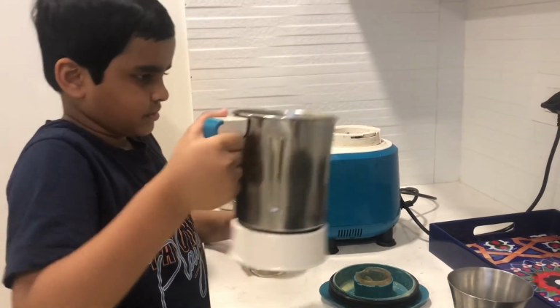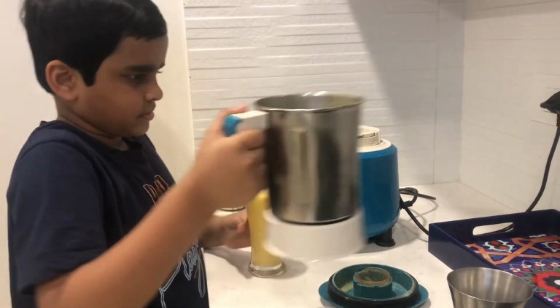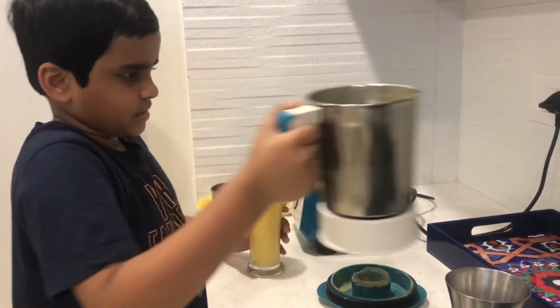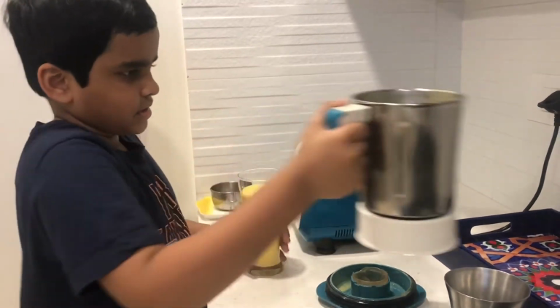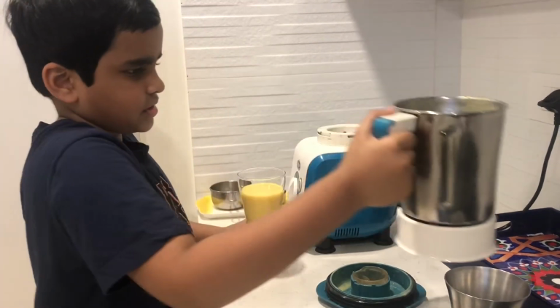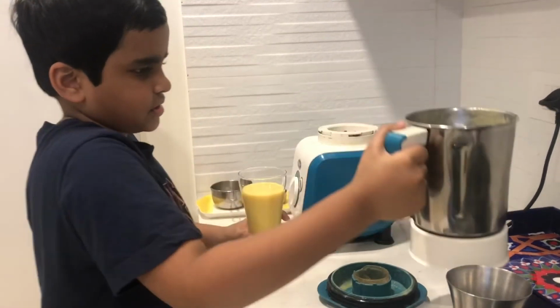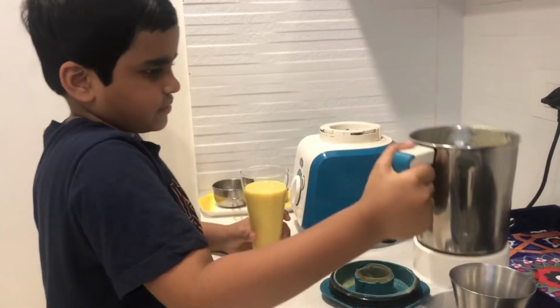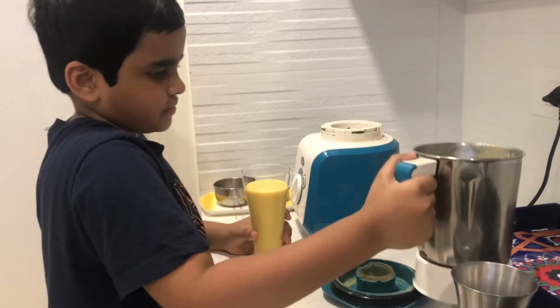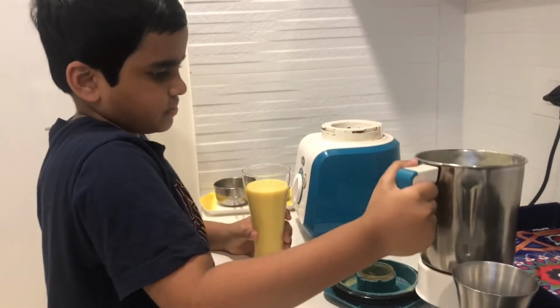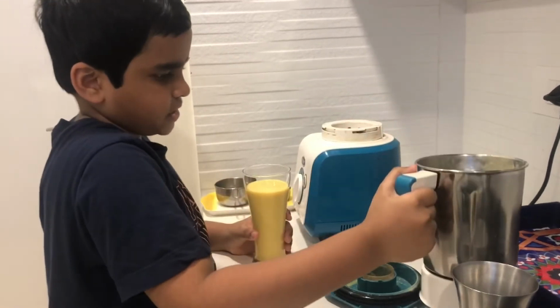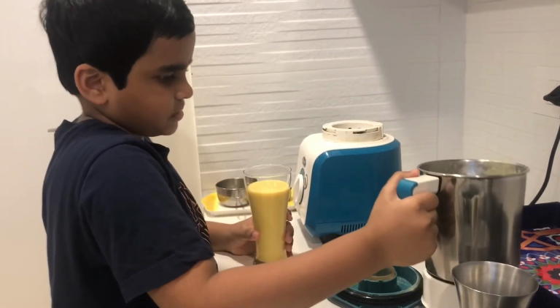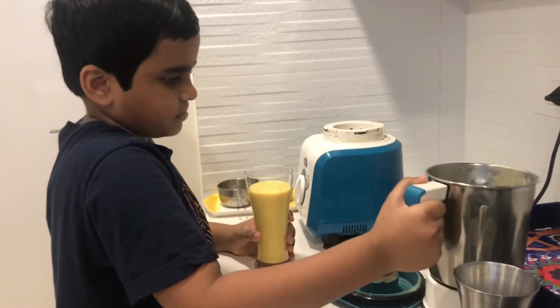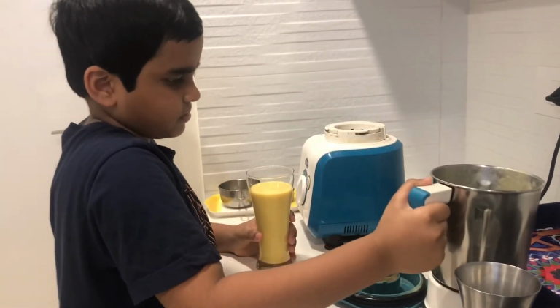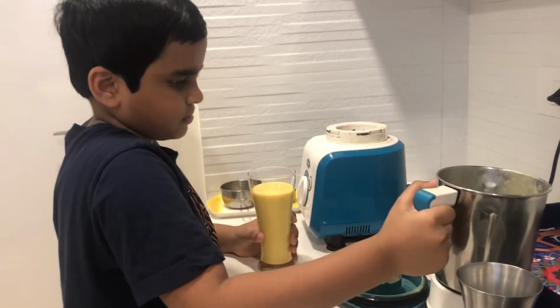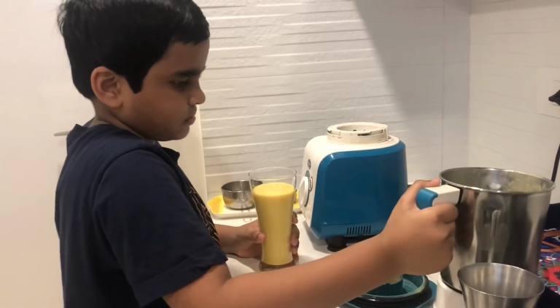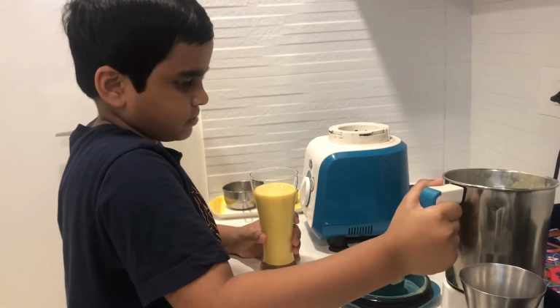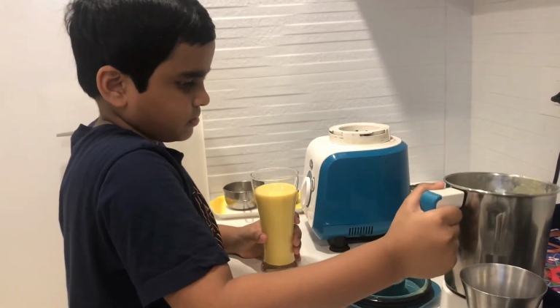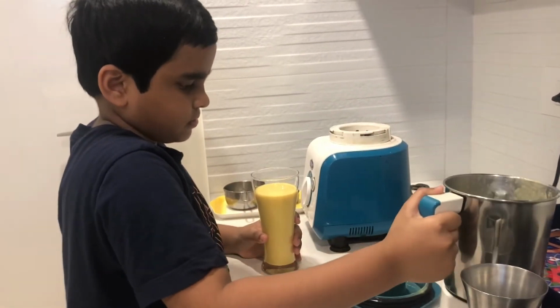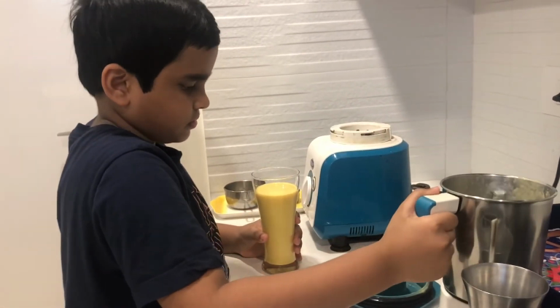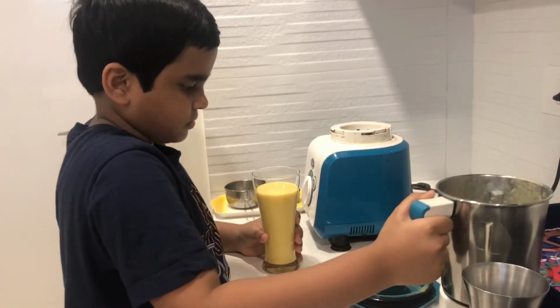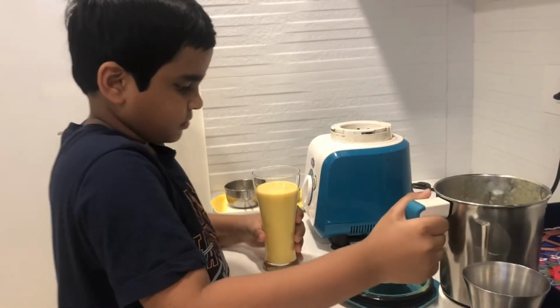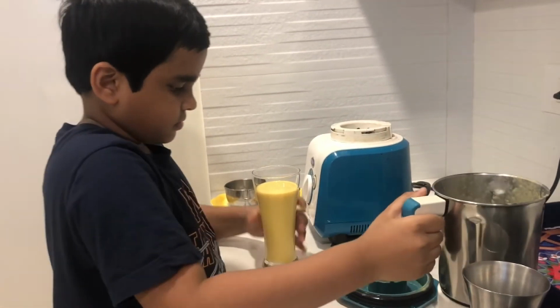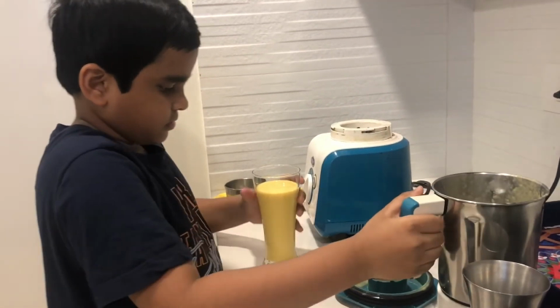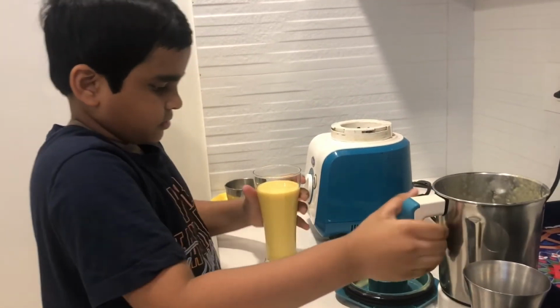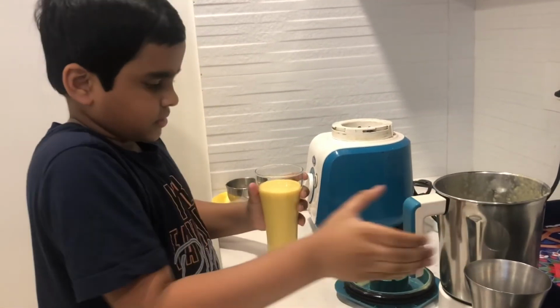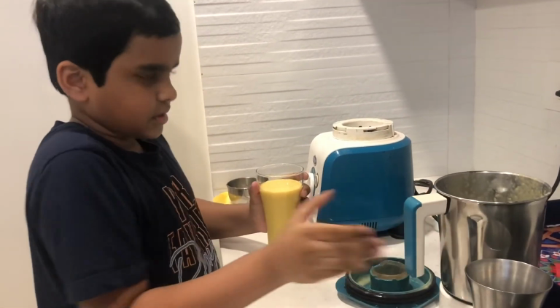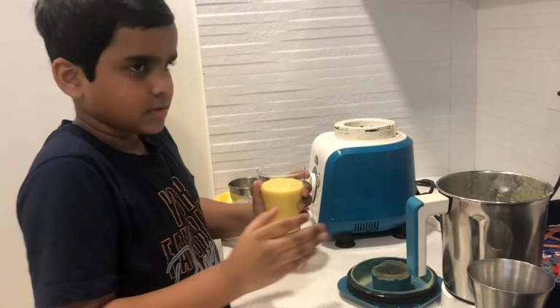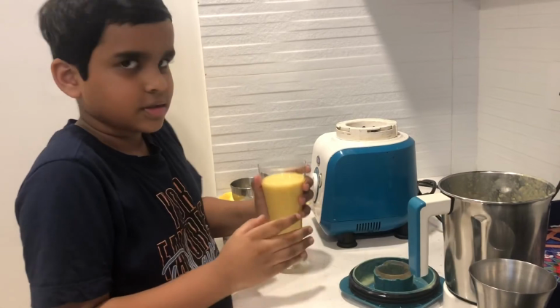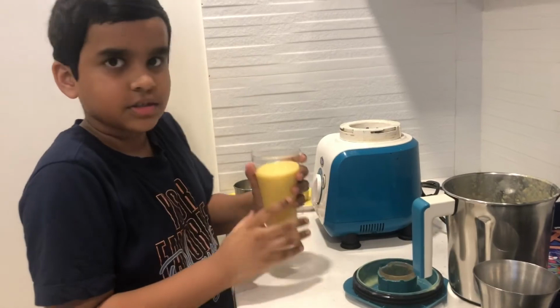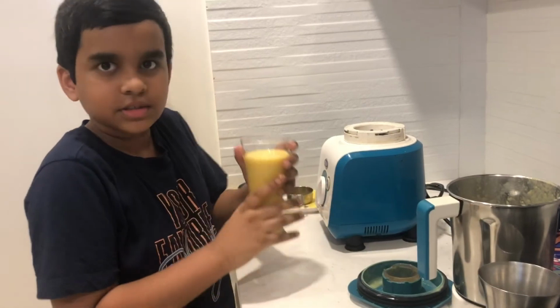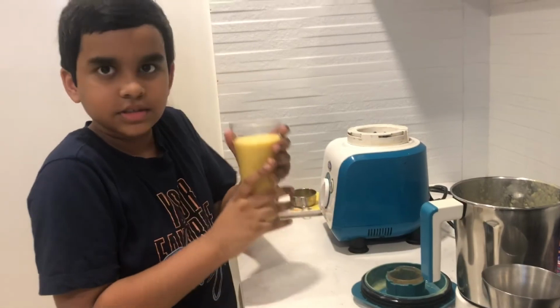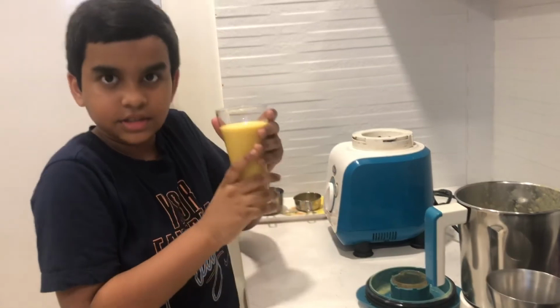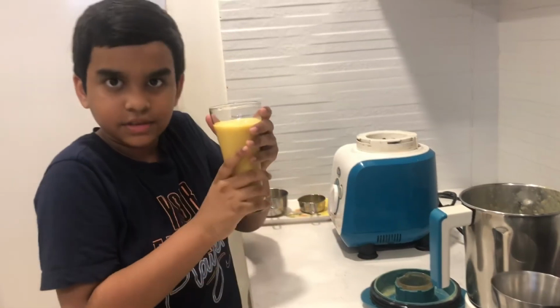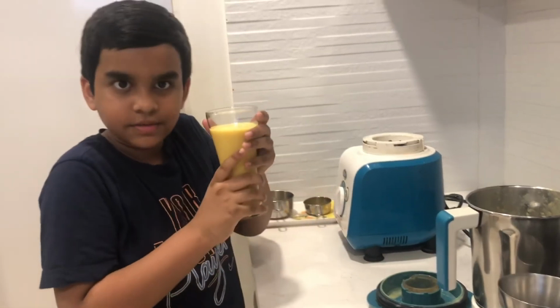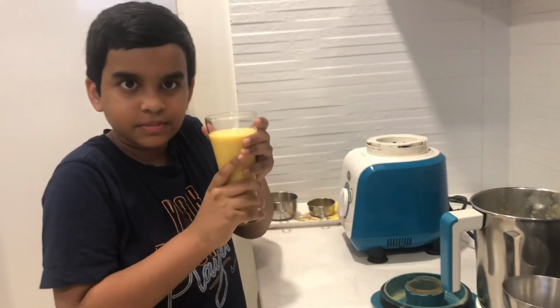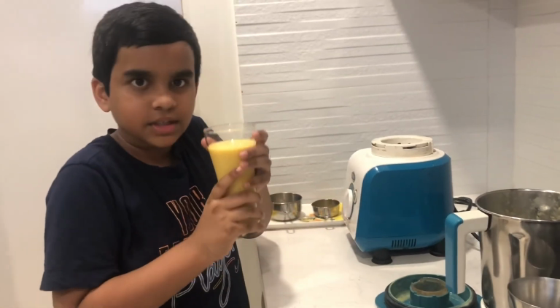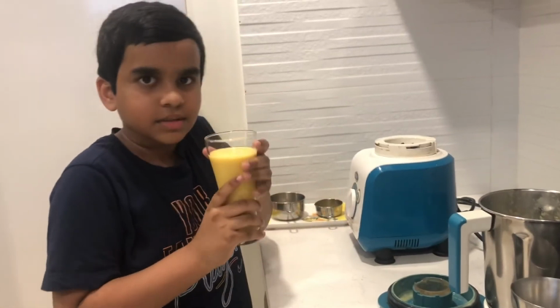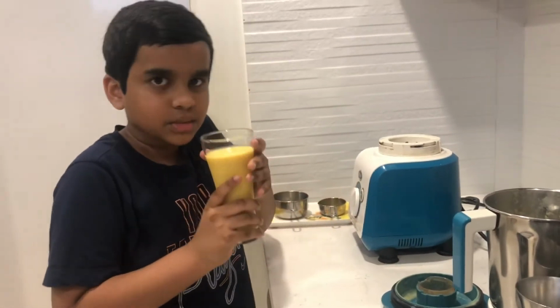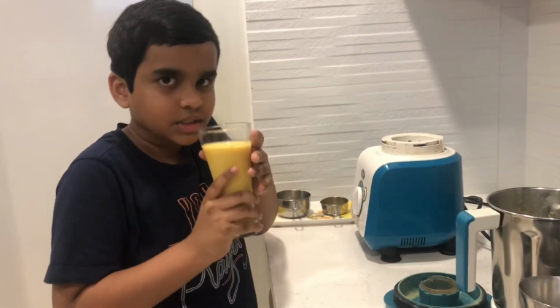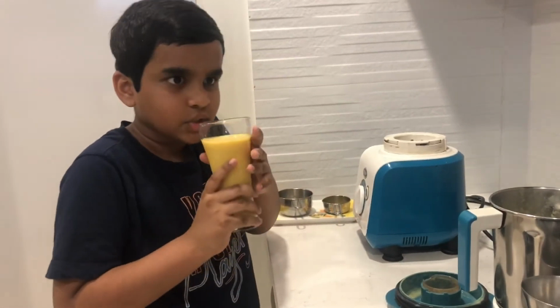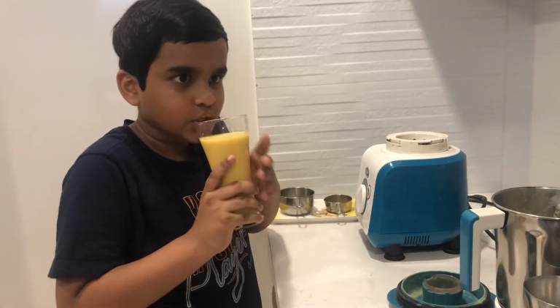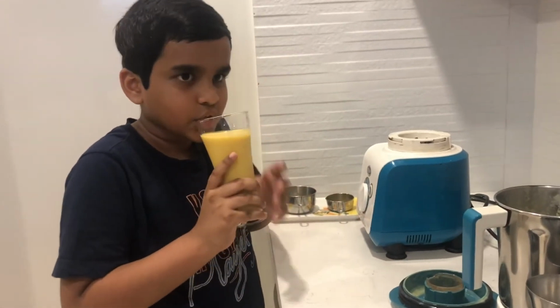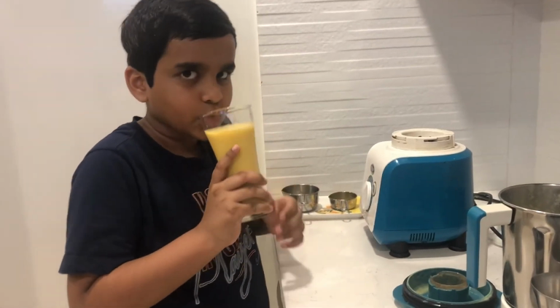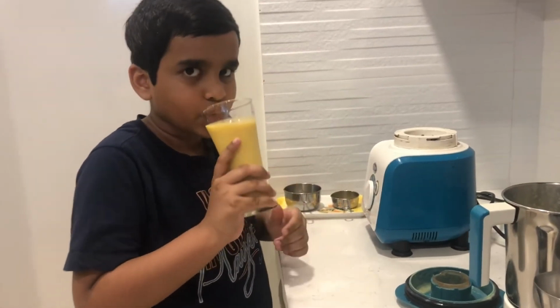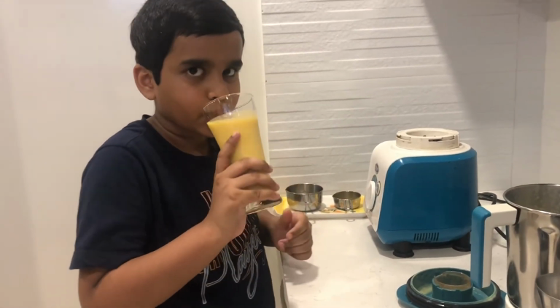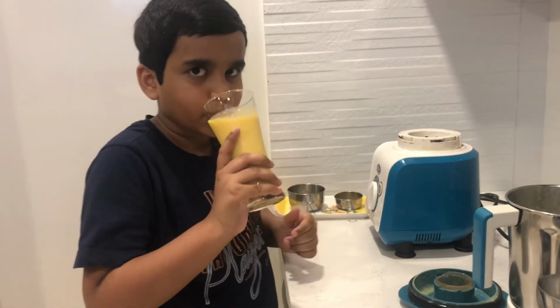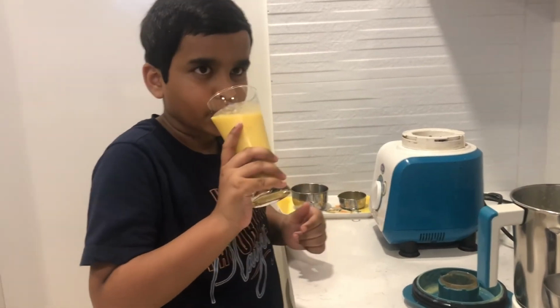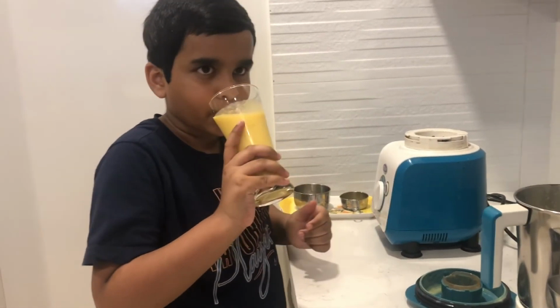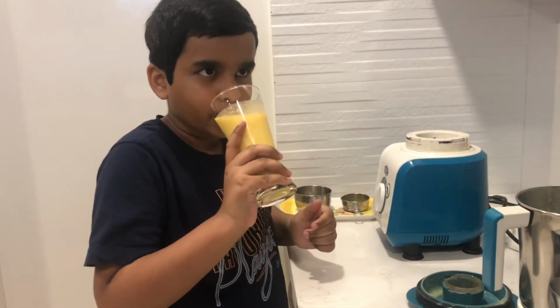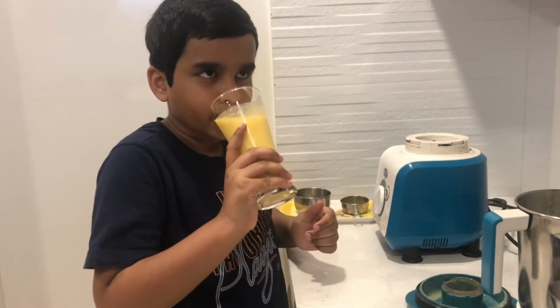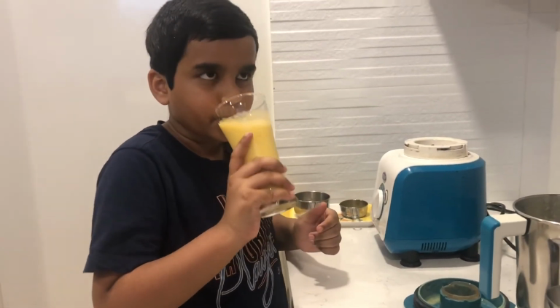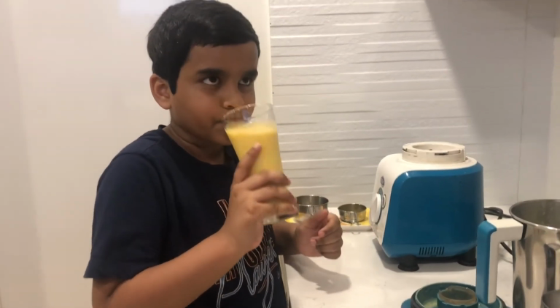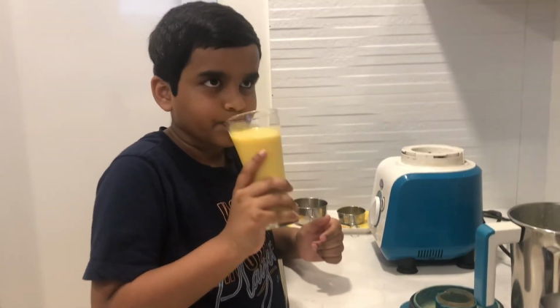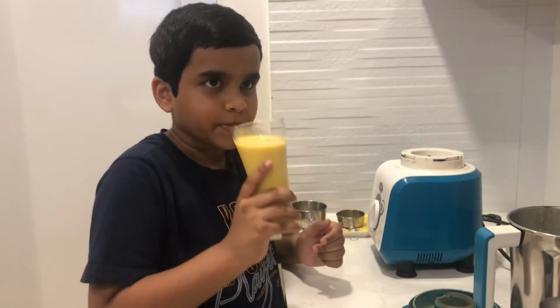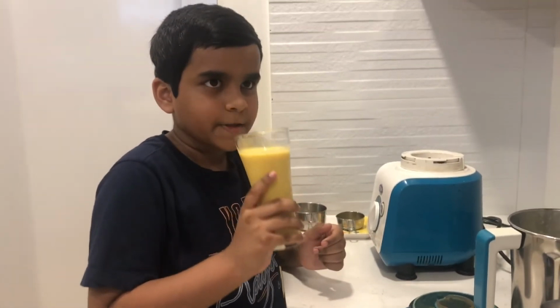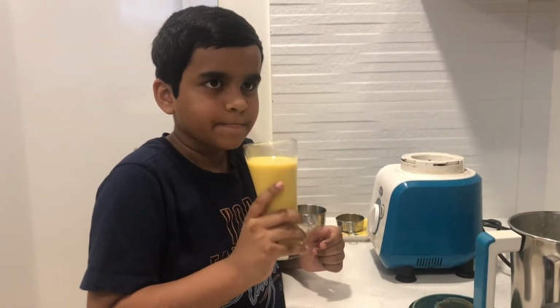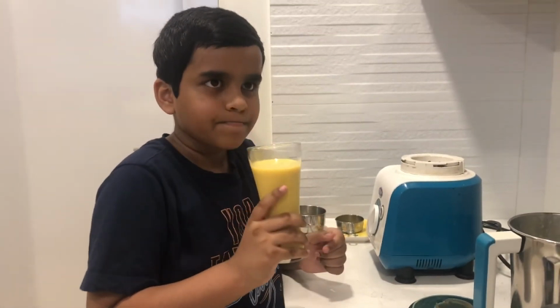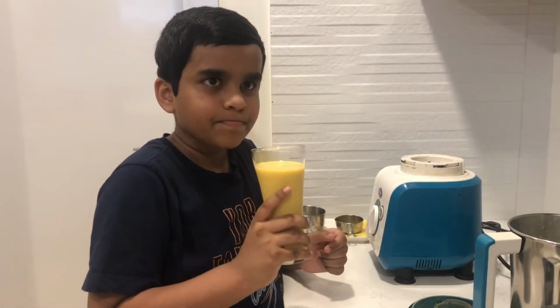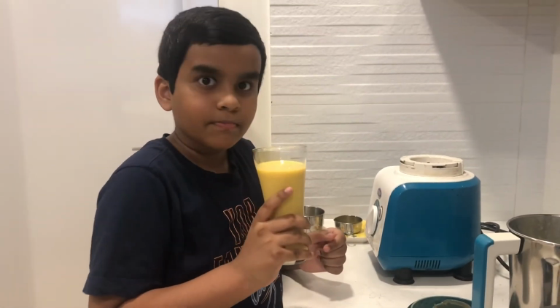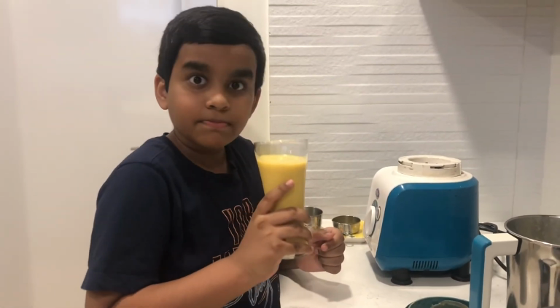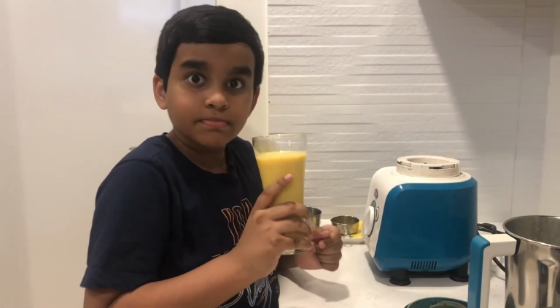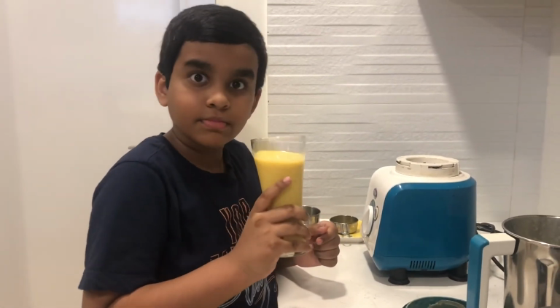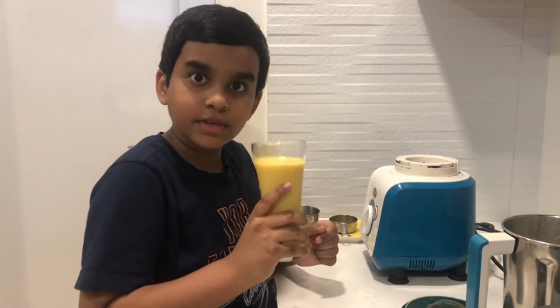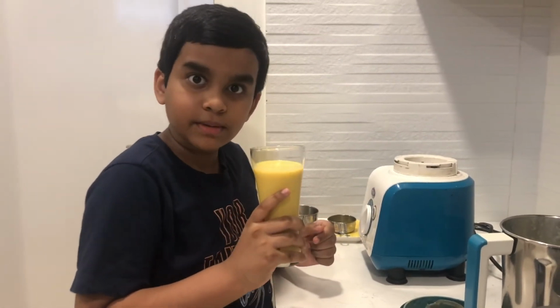That's enough for me. And you got yourself a mango milkshake. Yummy.